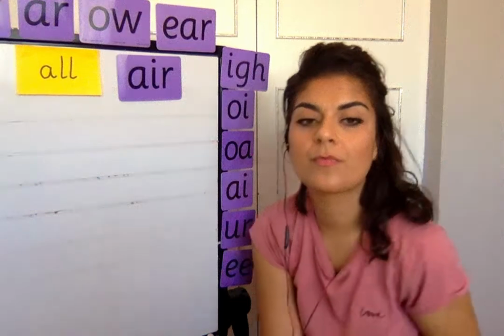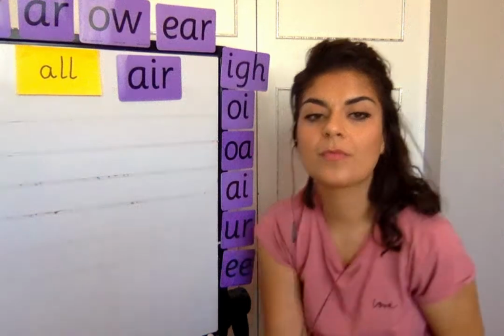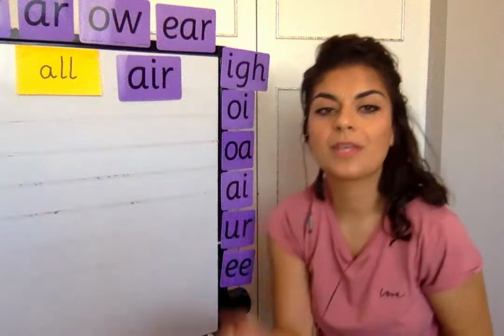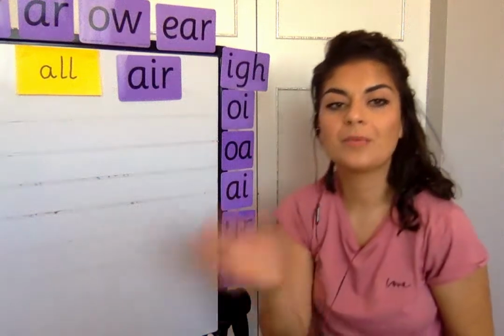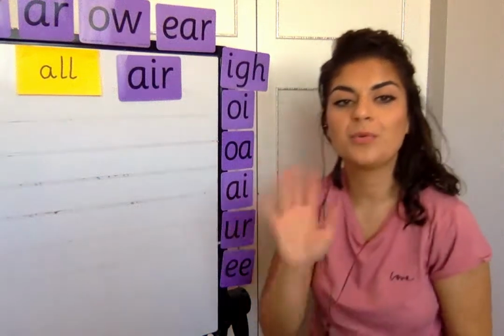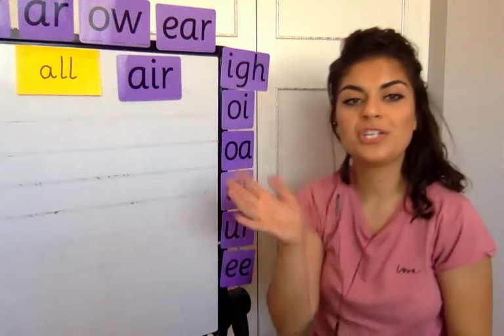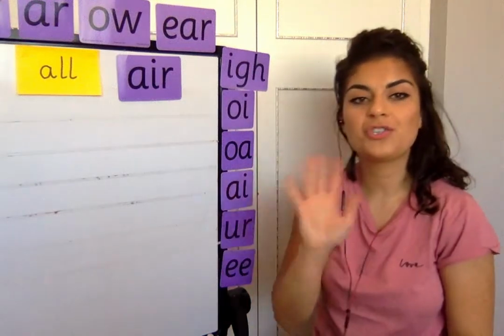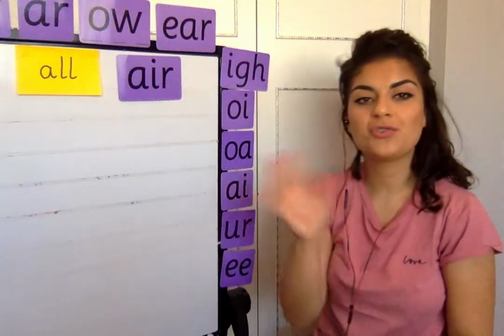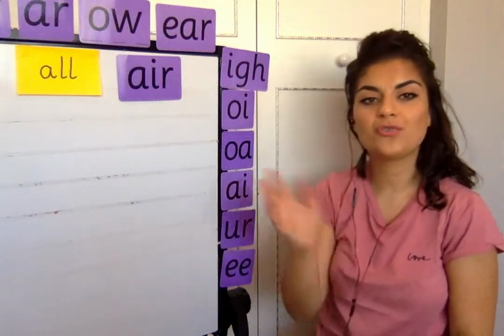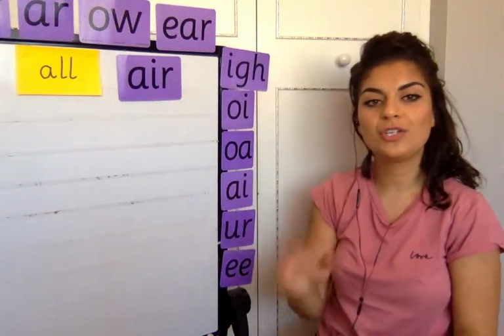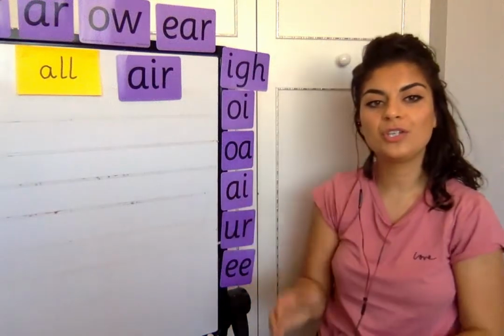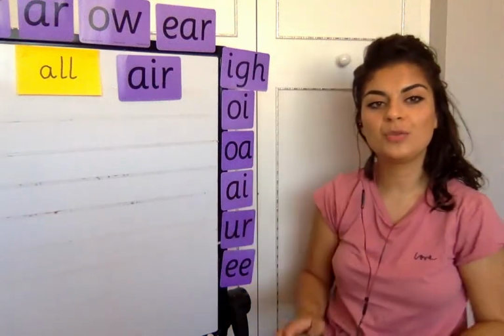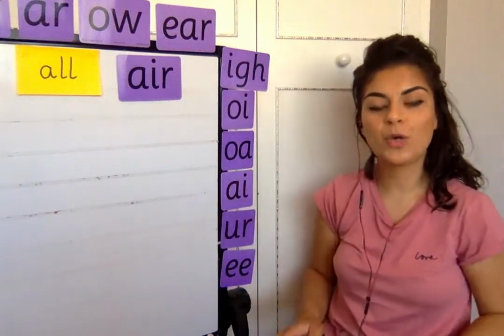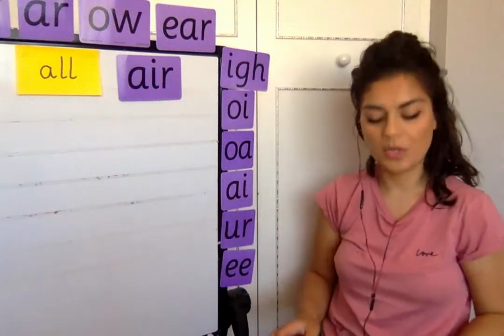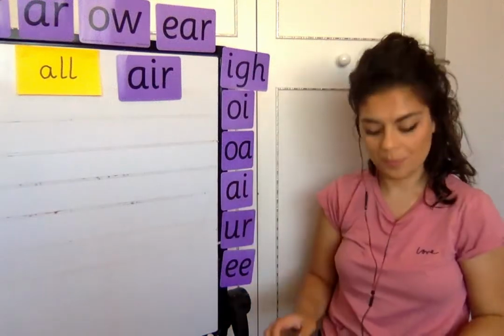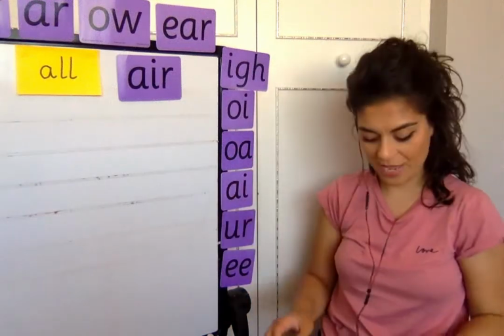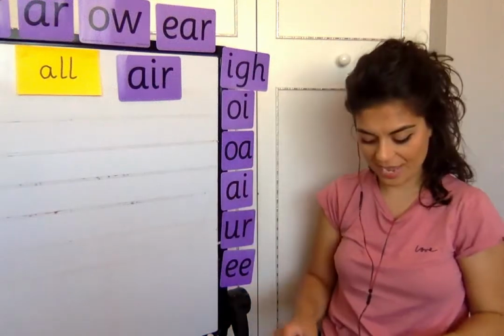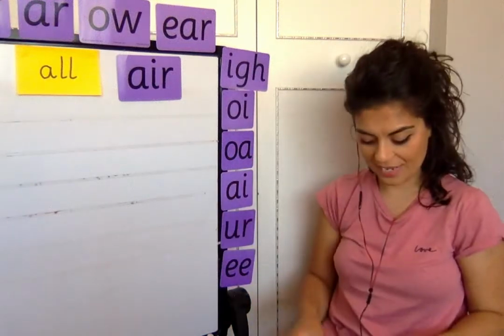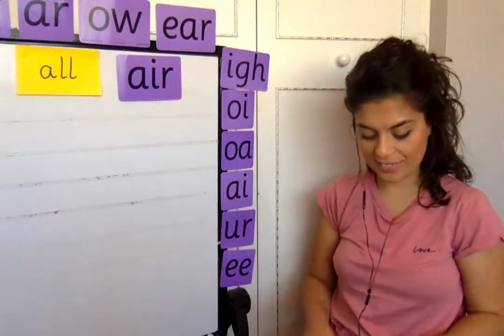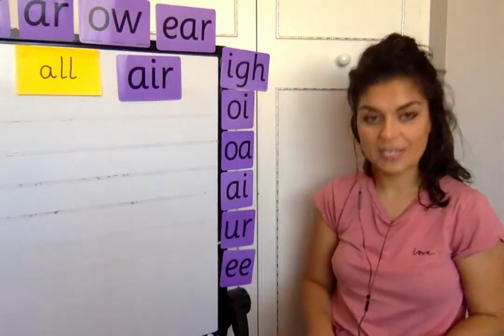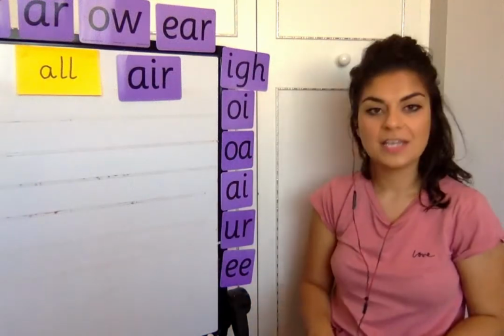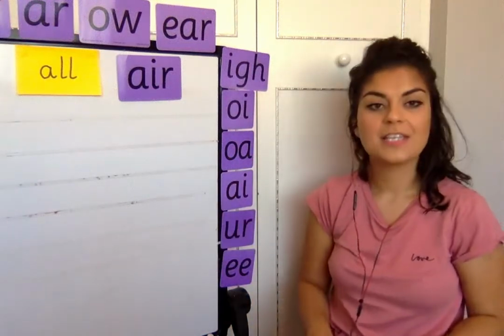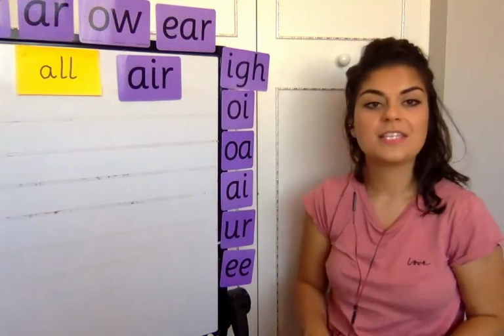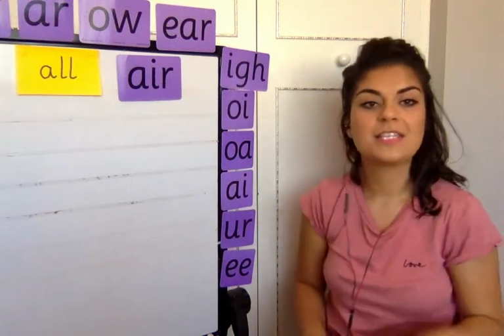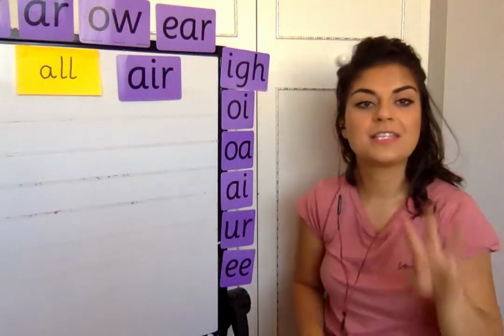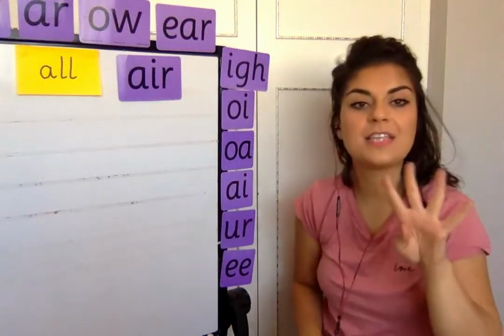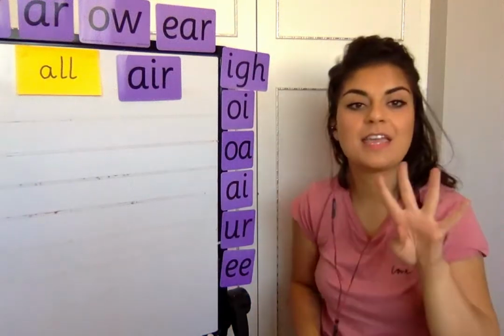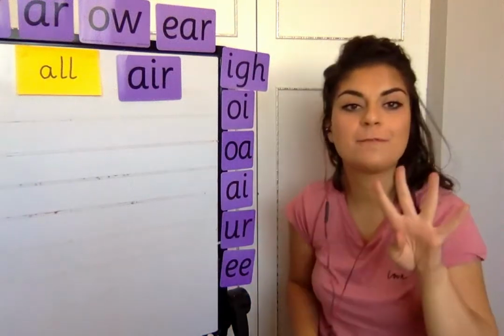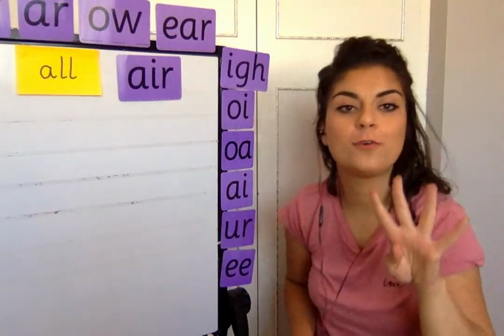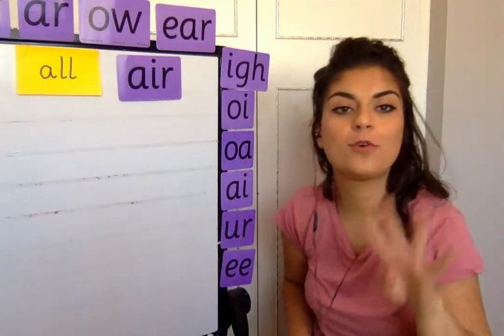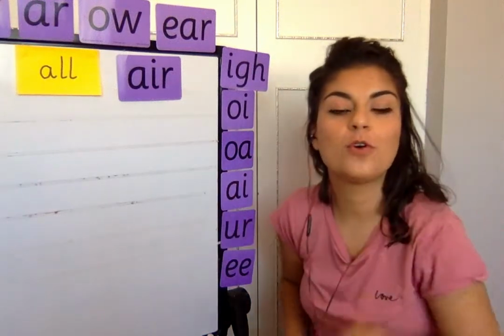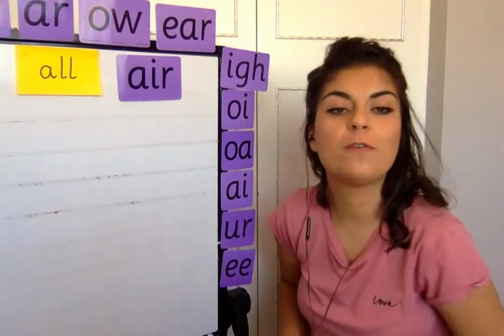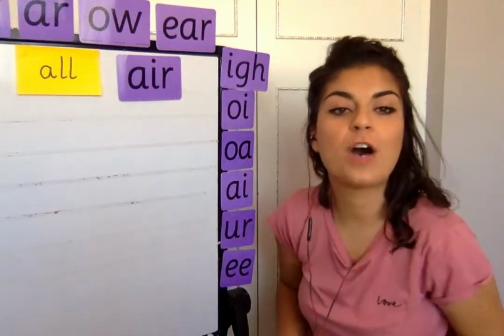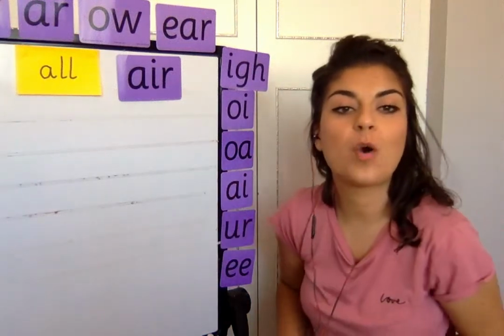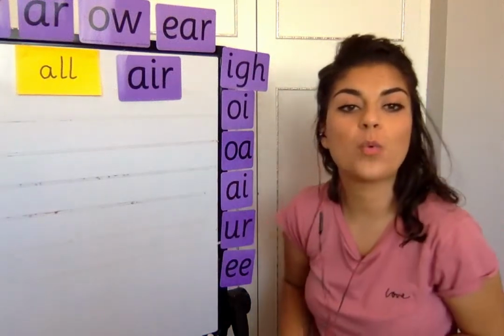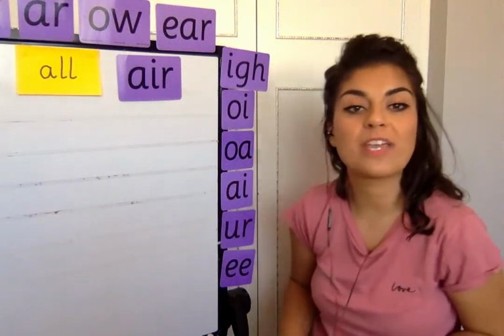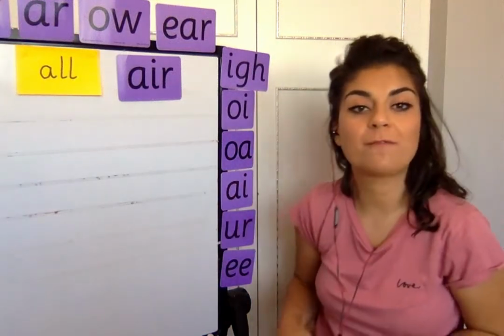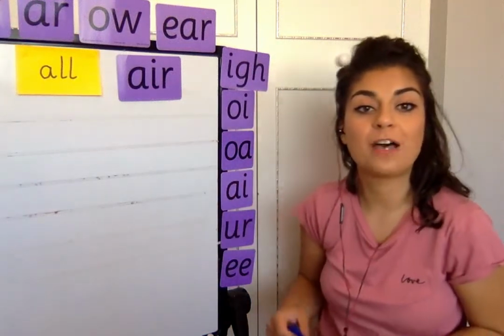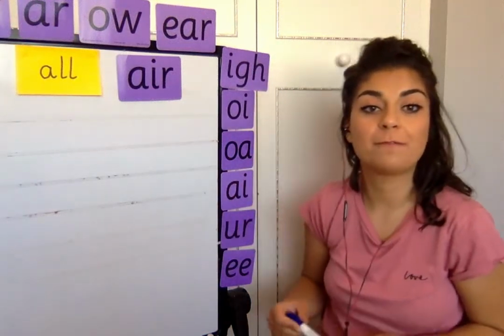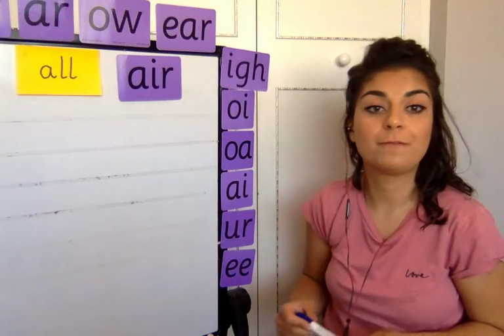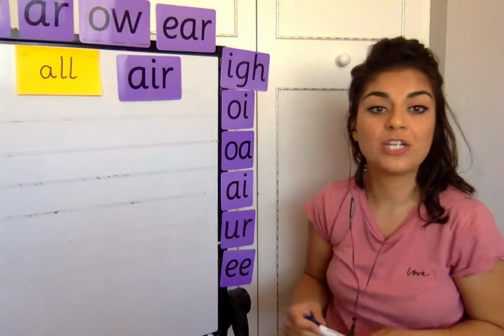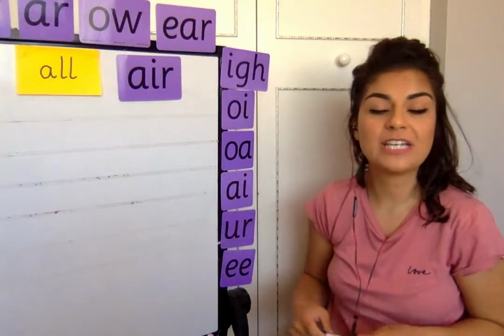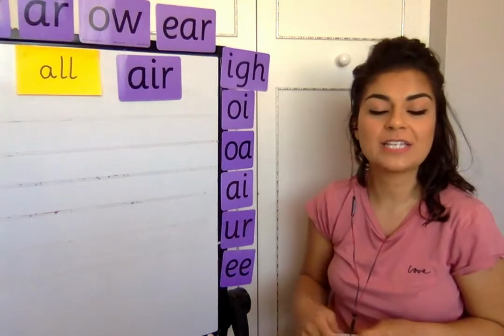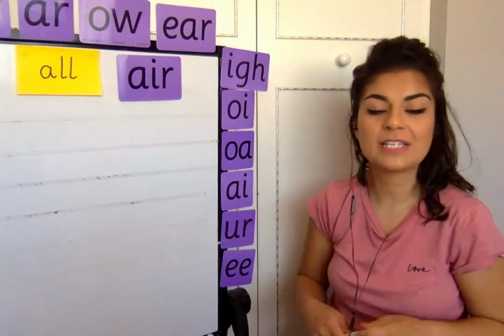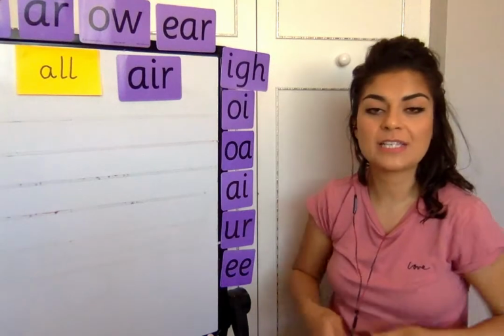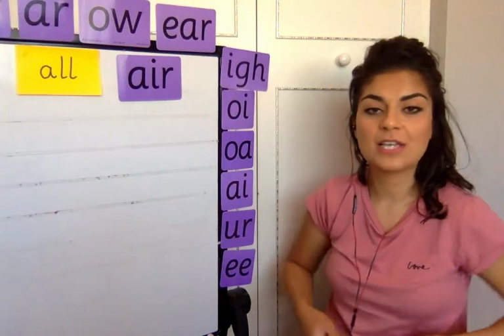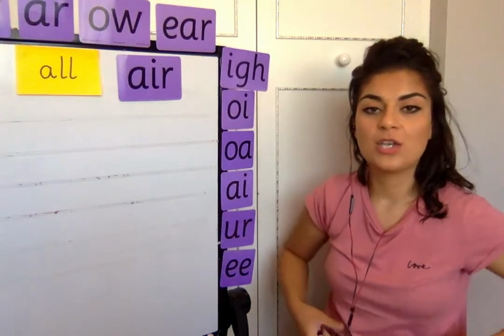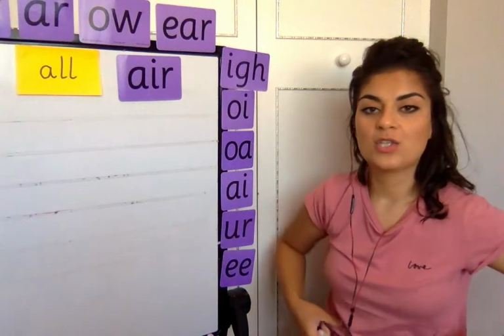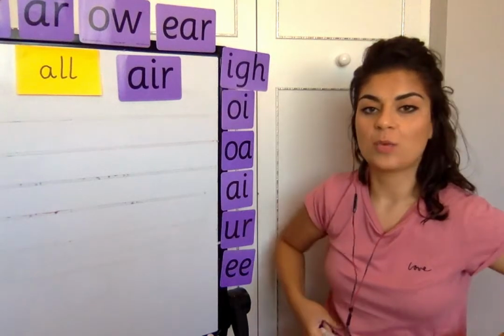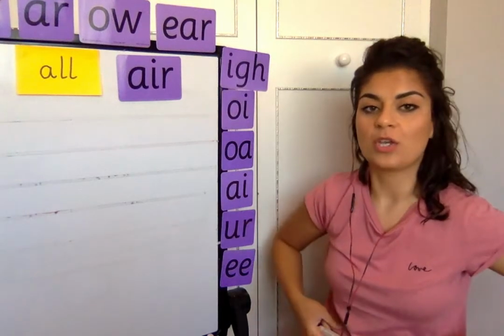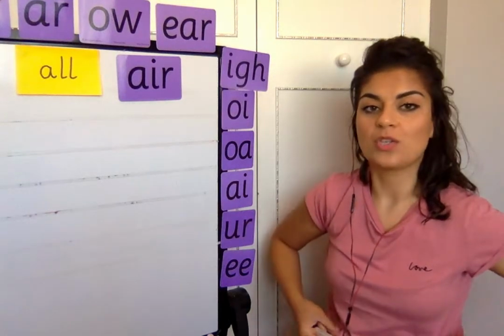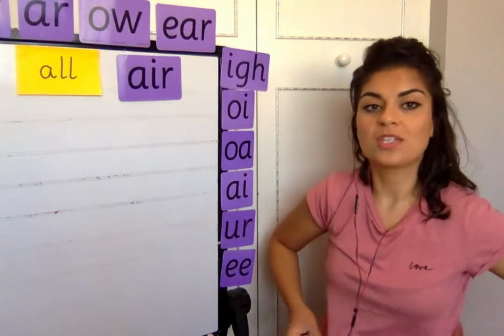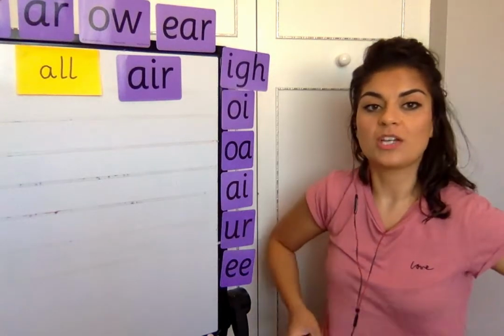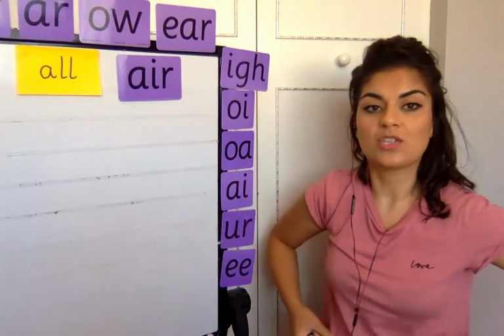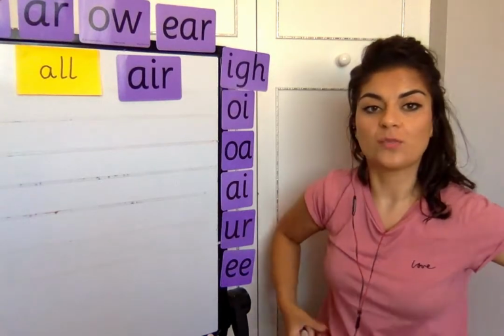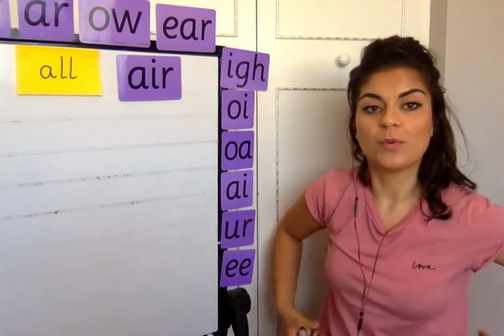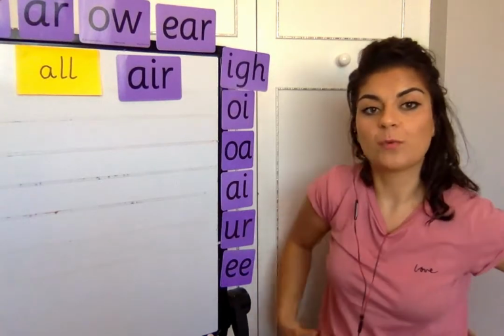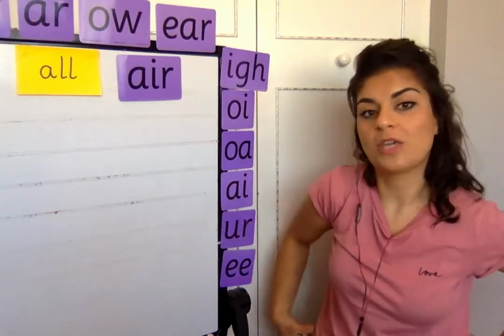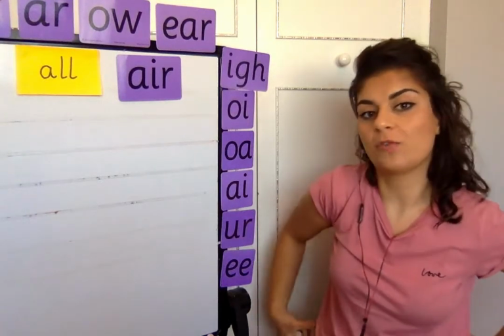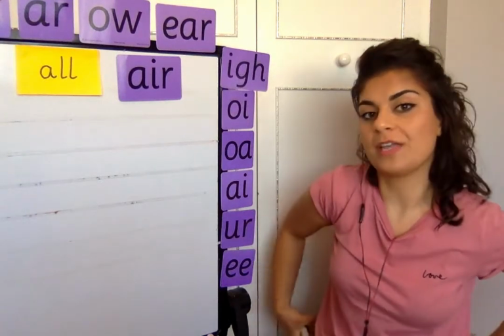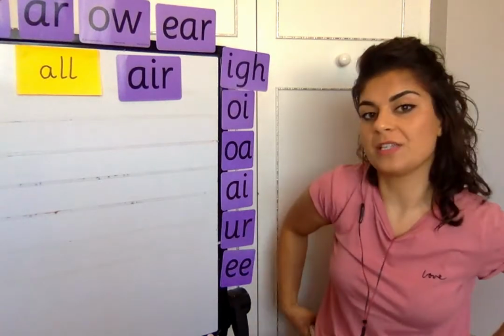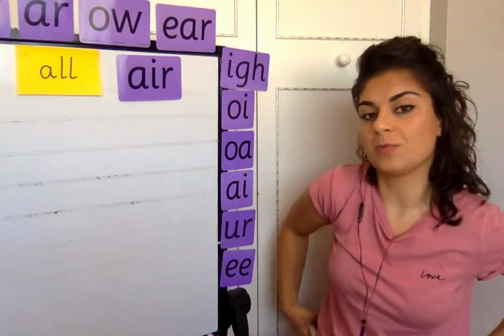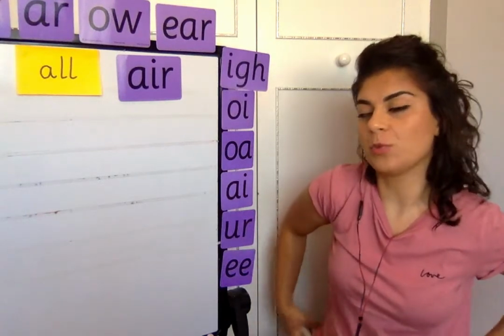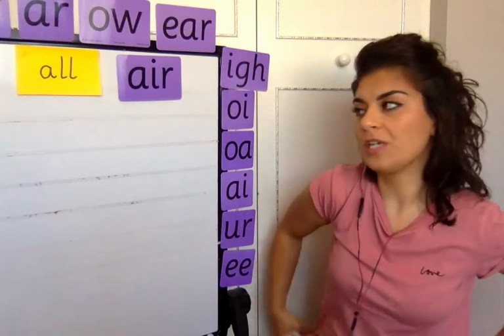Good morning, children. Welcome back. This is day four of our week five phonics. We're going to start off with quick write this morning.